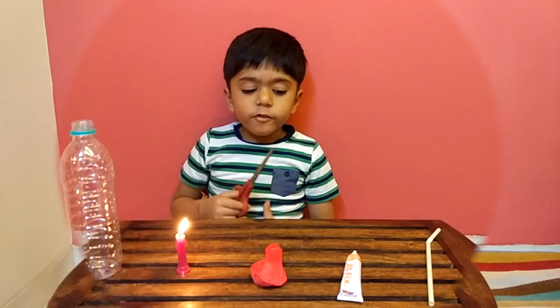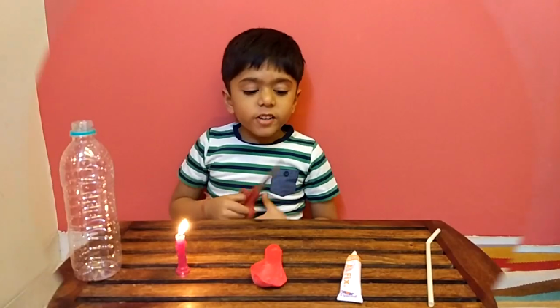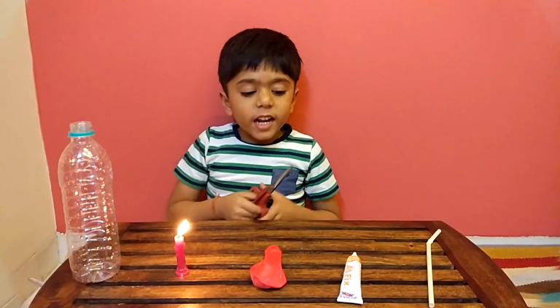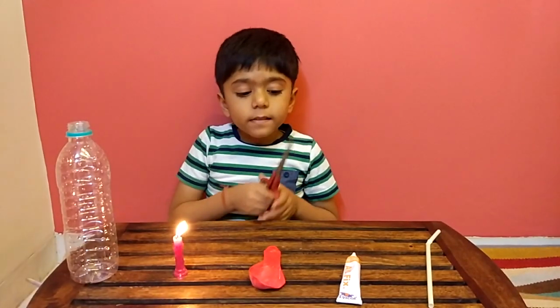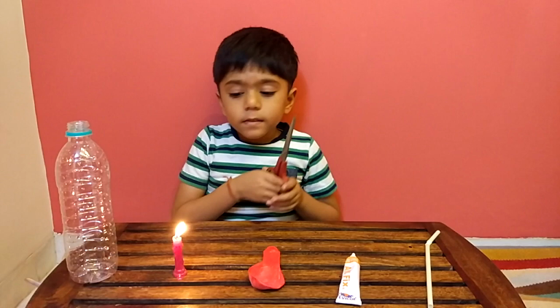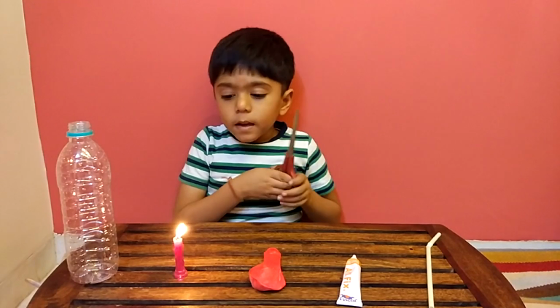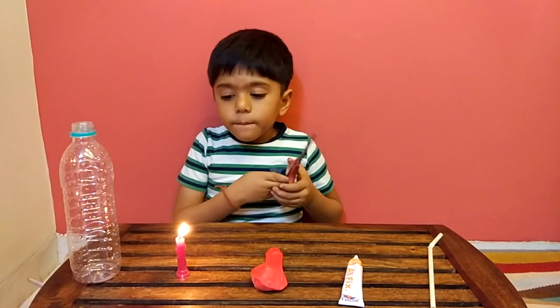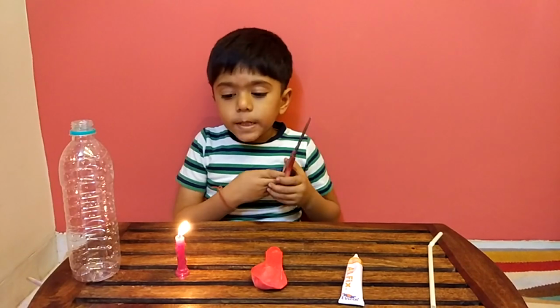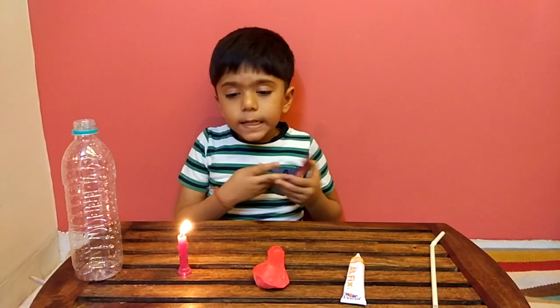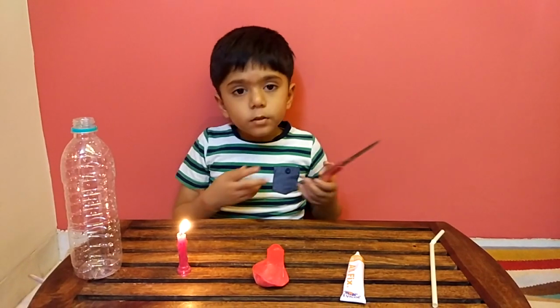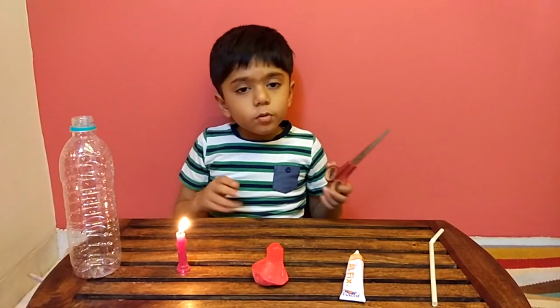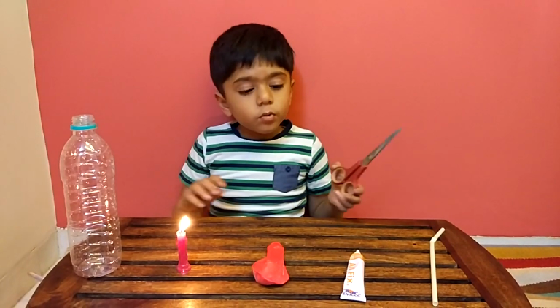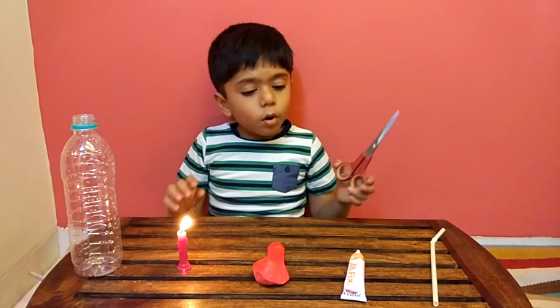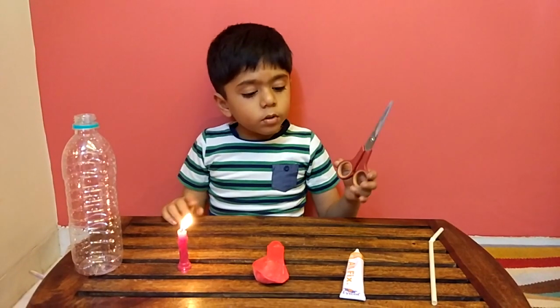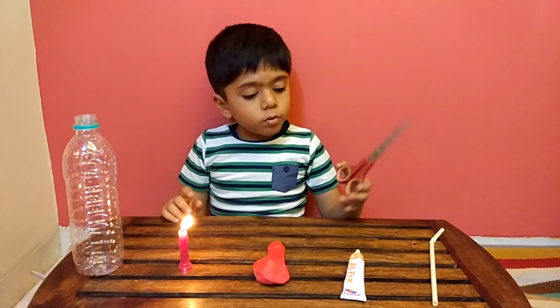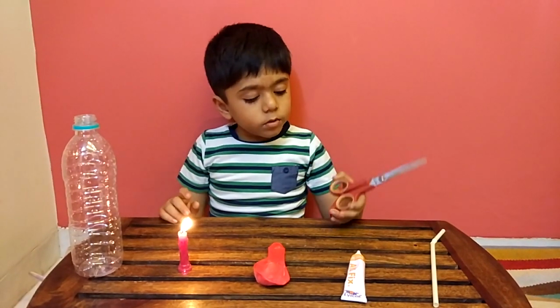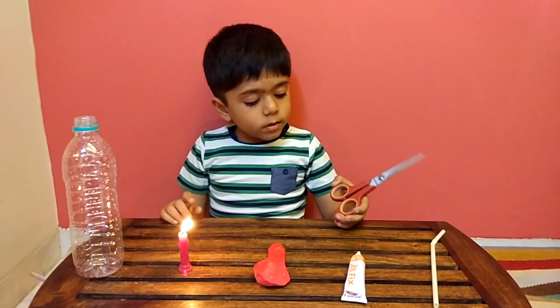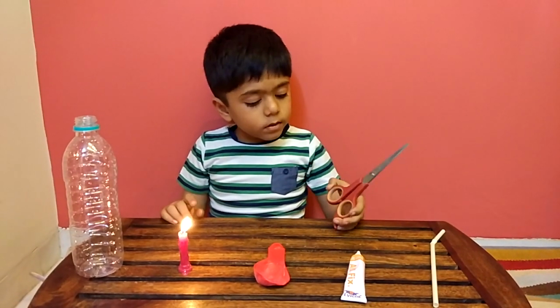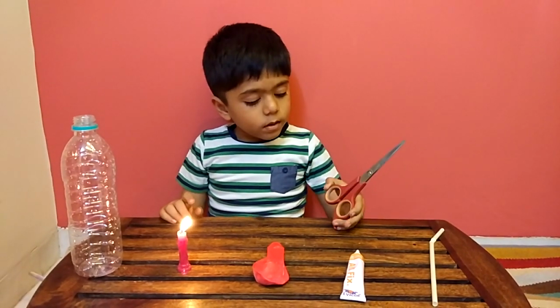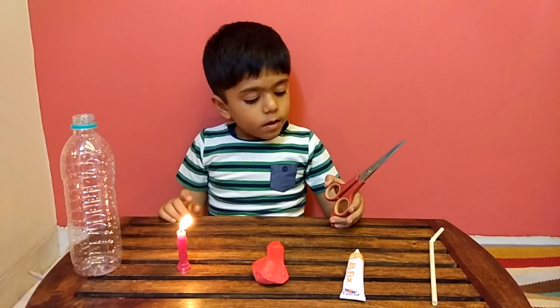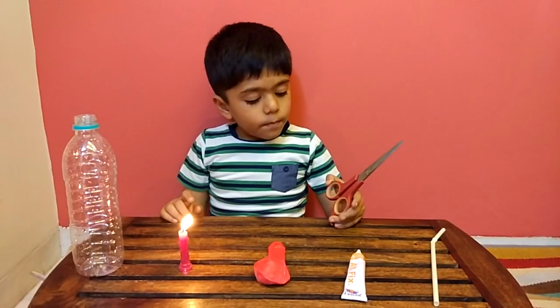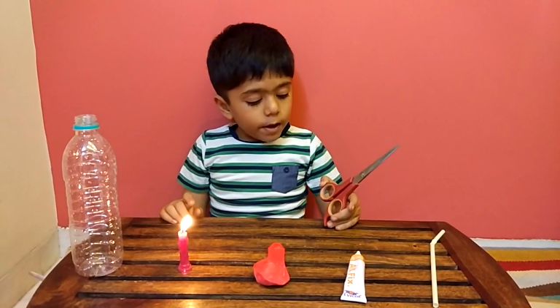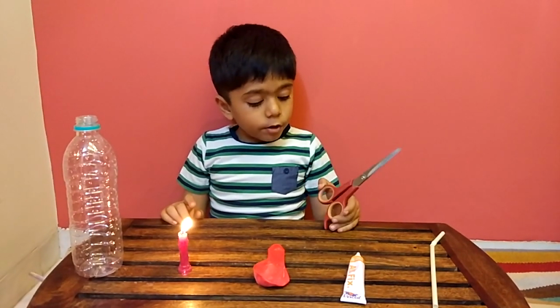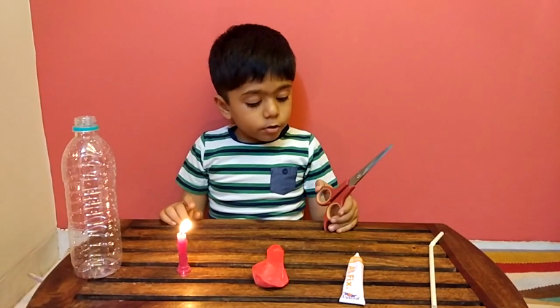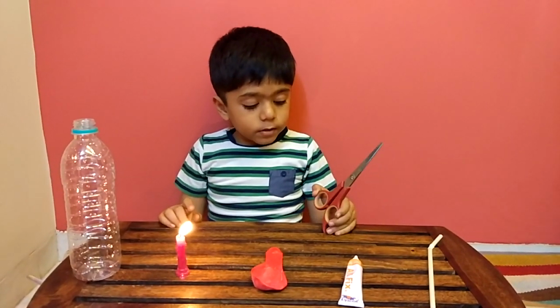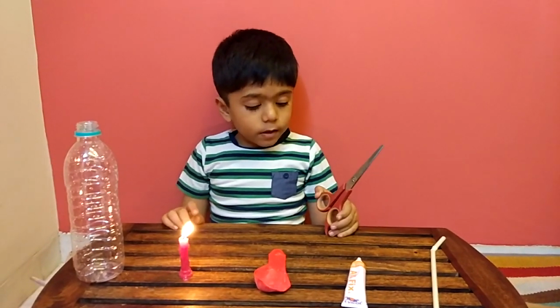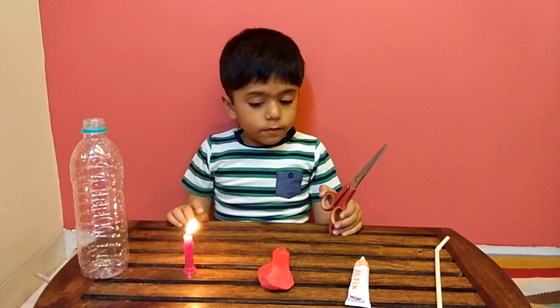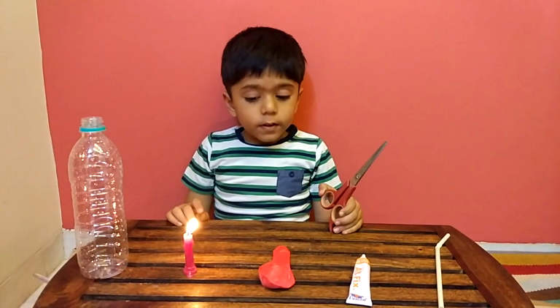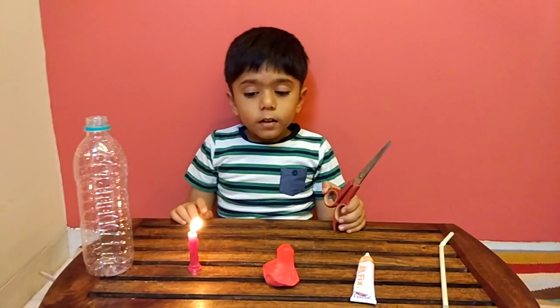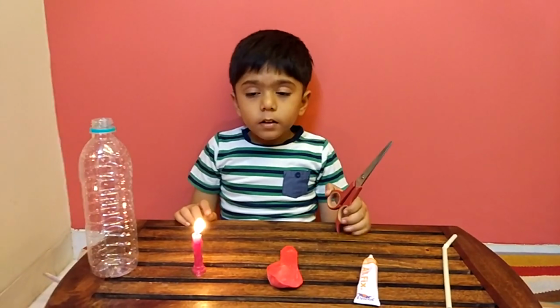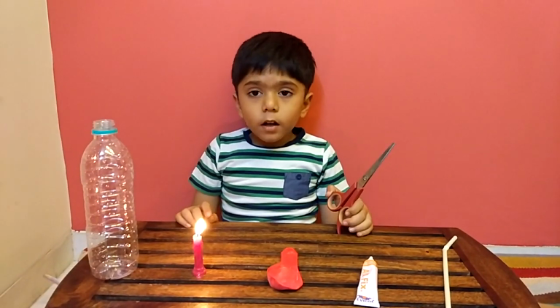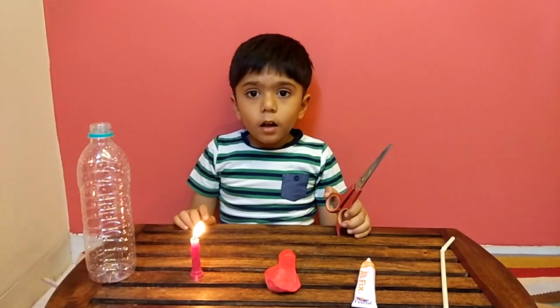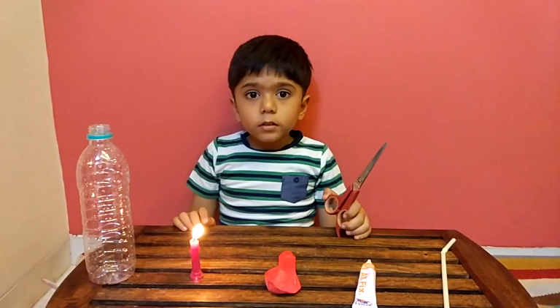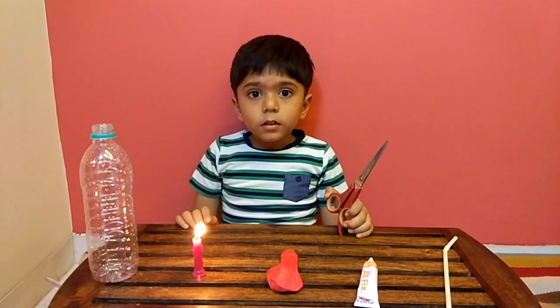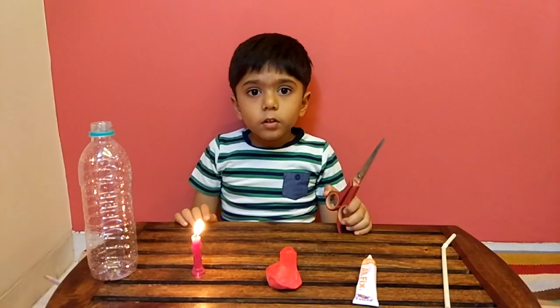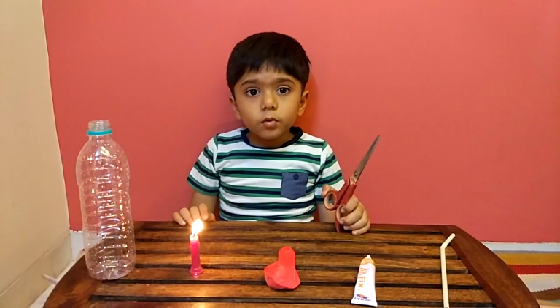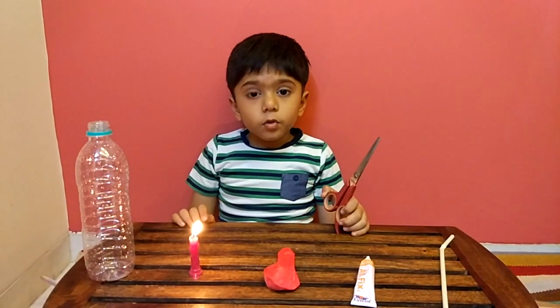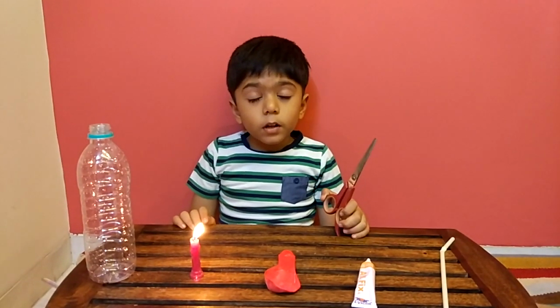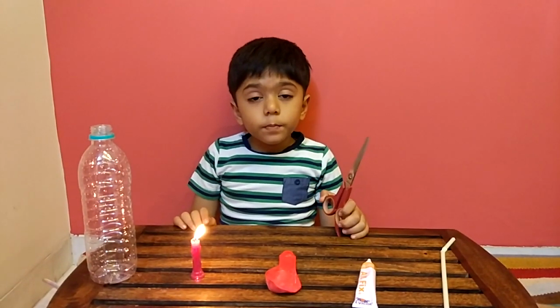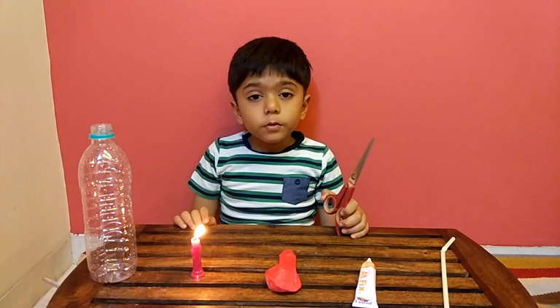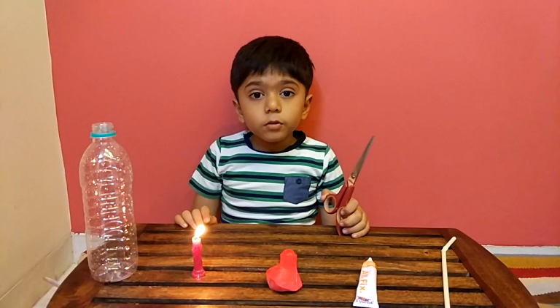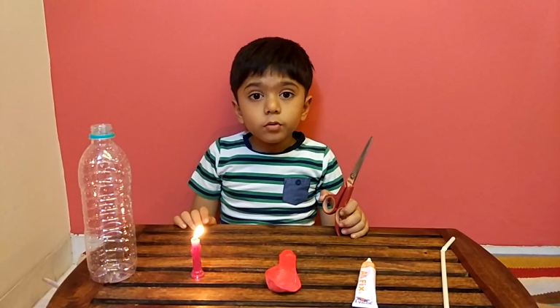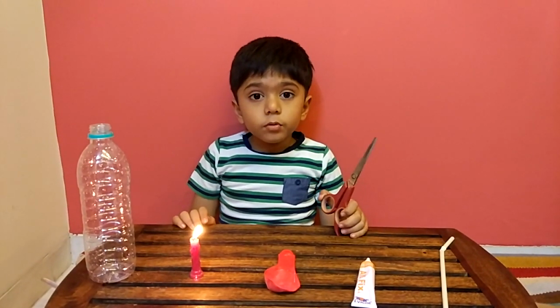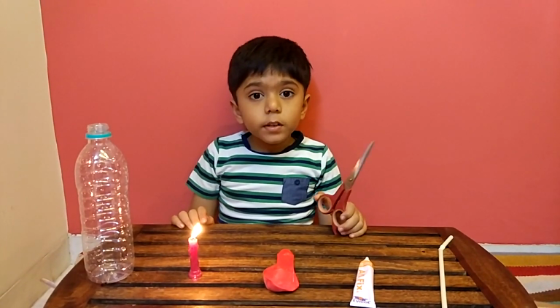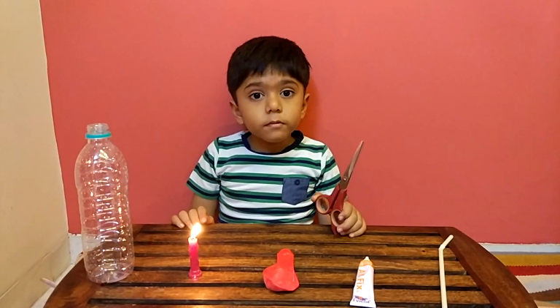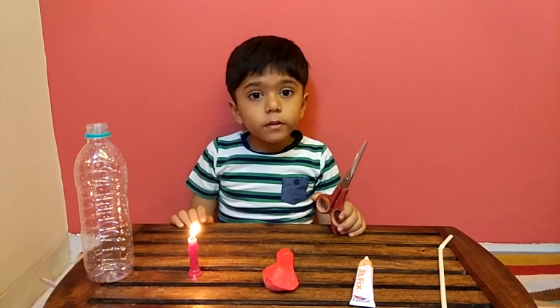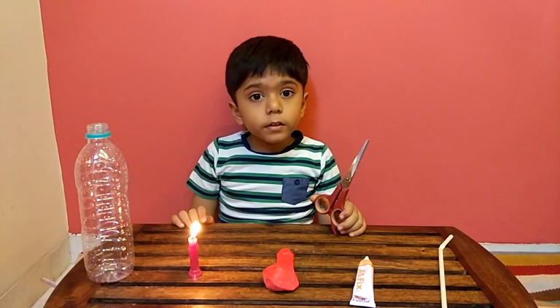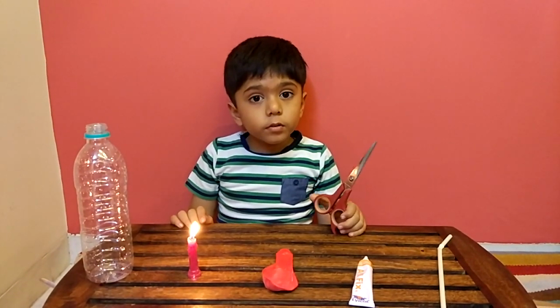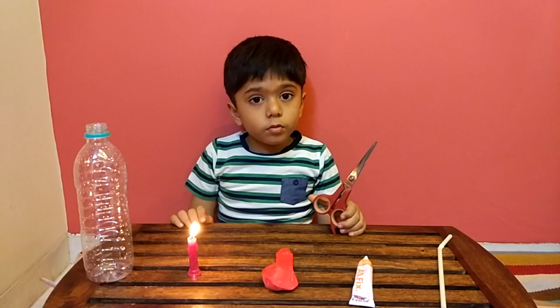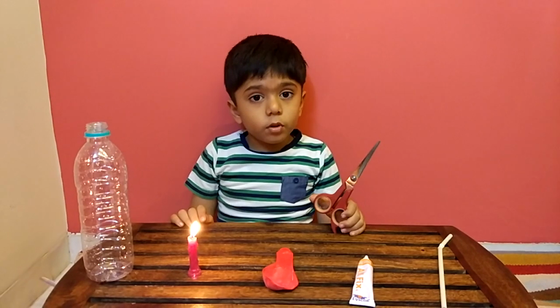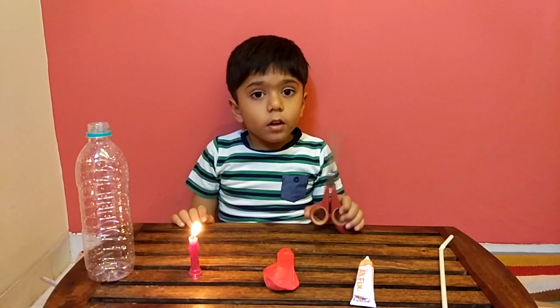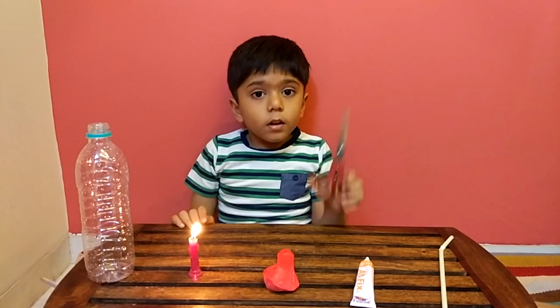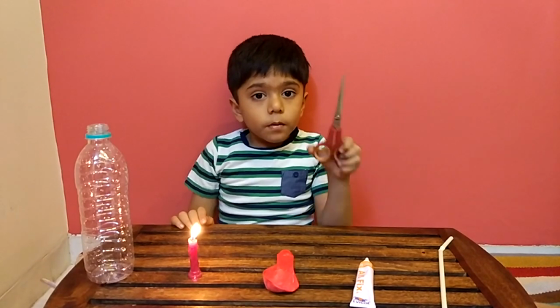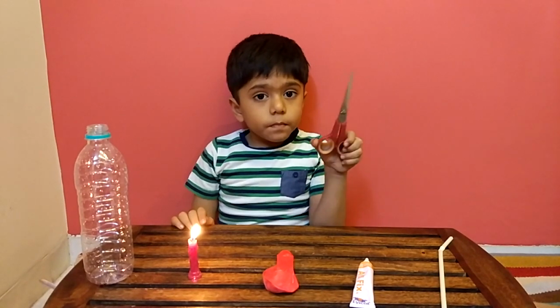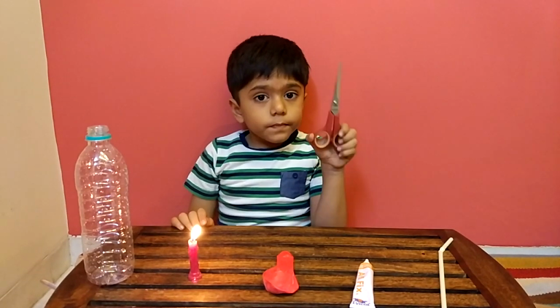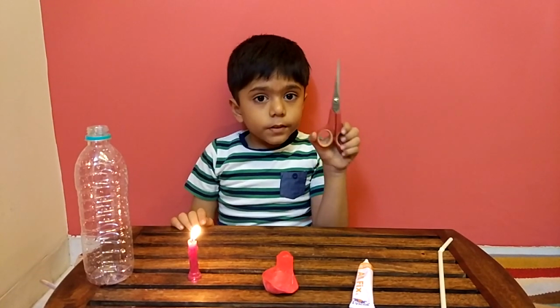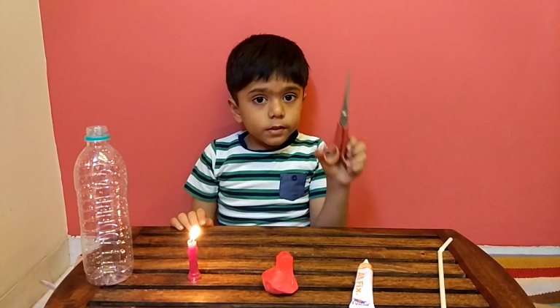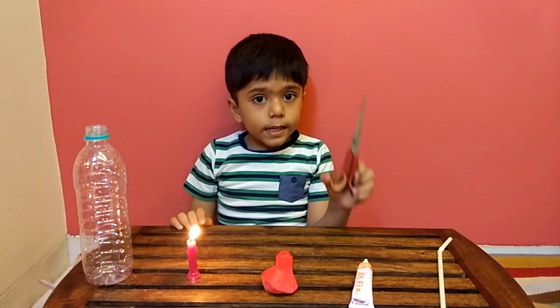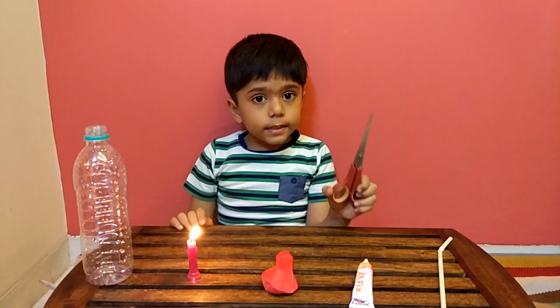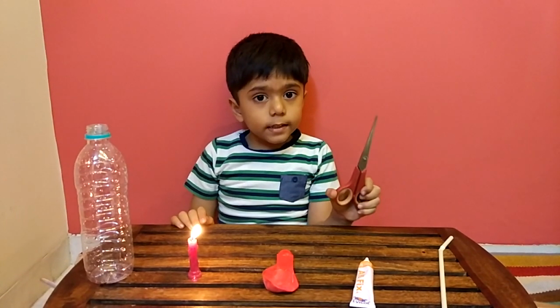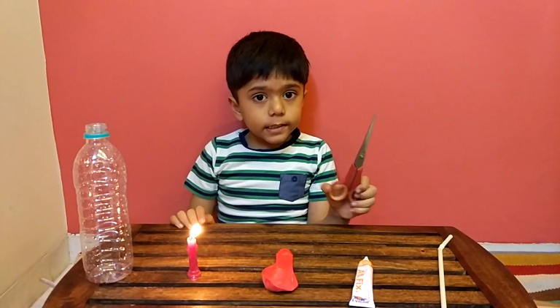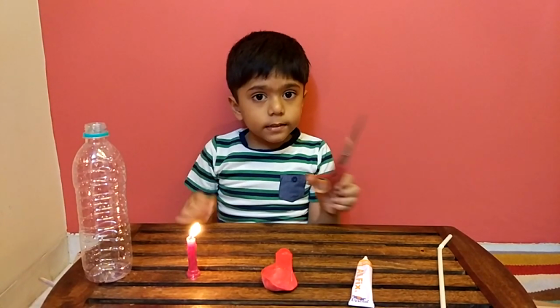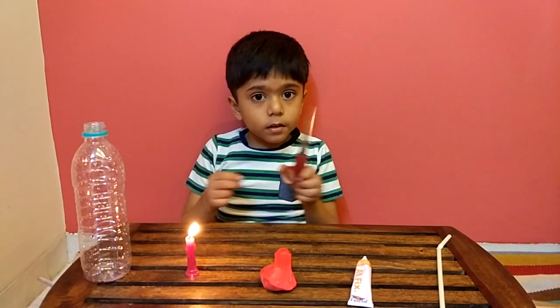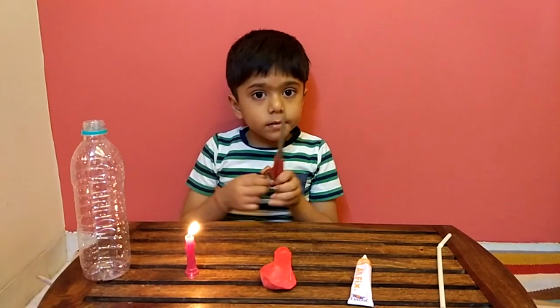Friends, please do not do this by yourself. Ask a grown-up to do this with you.